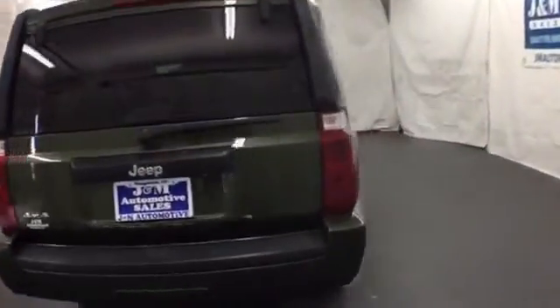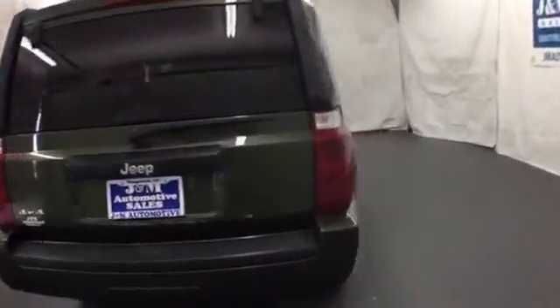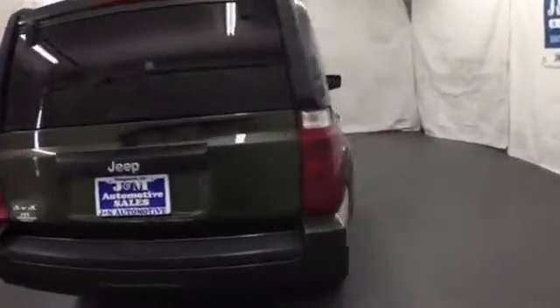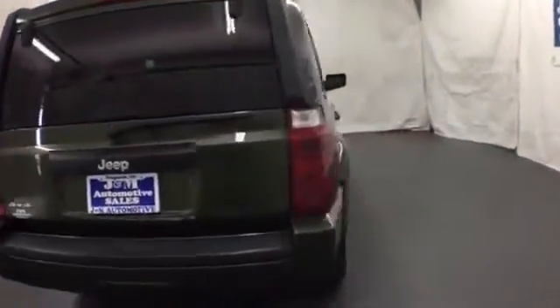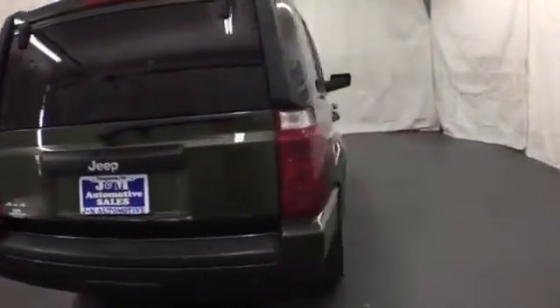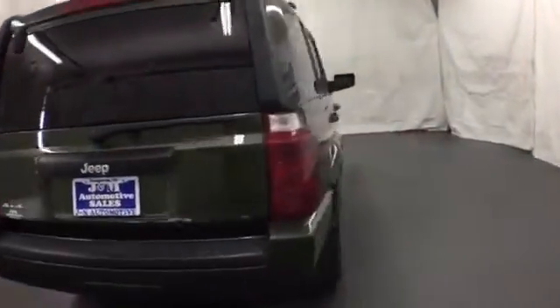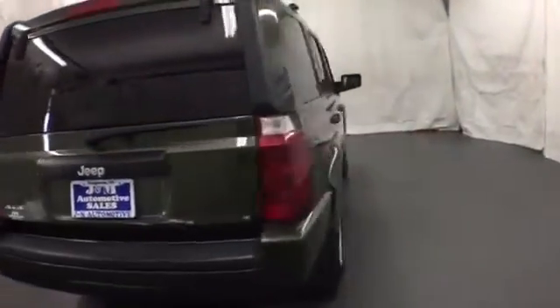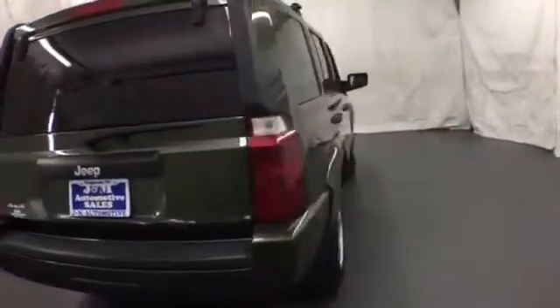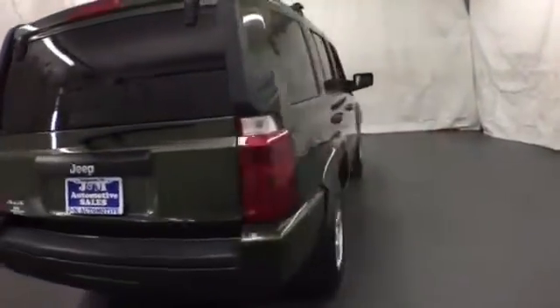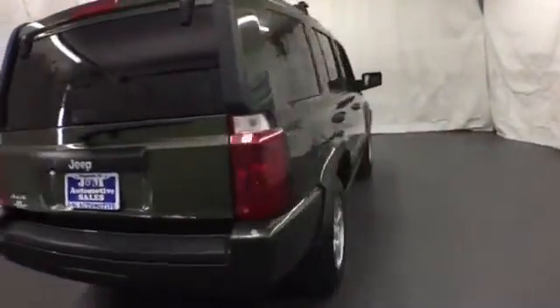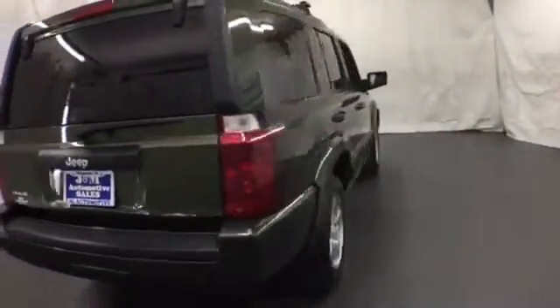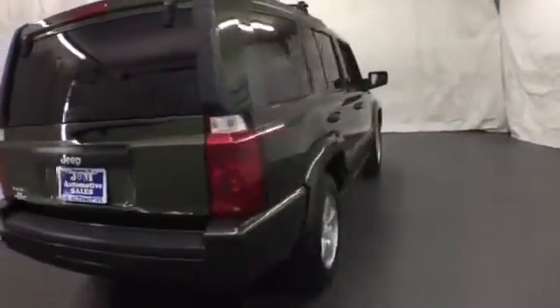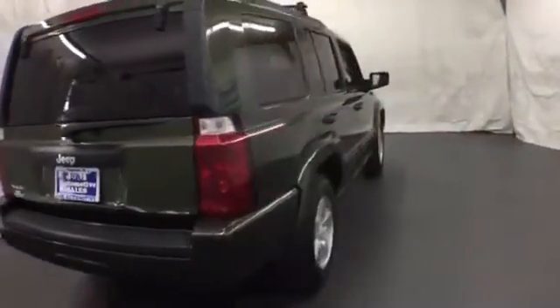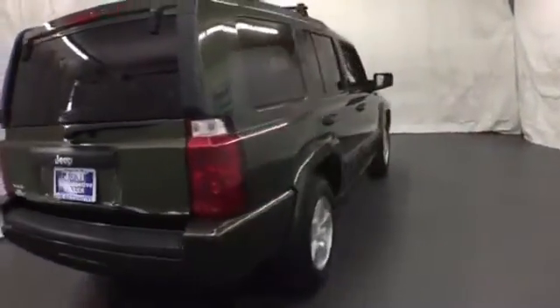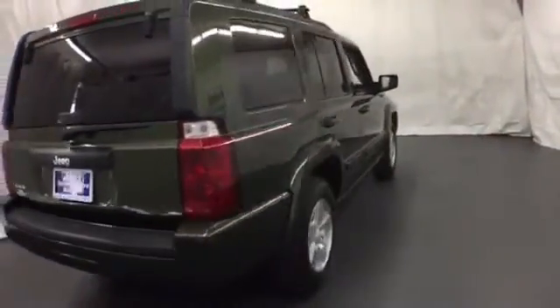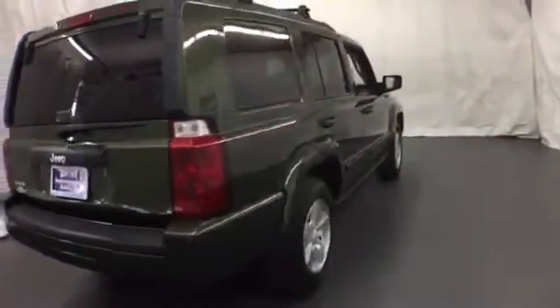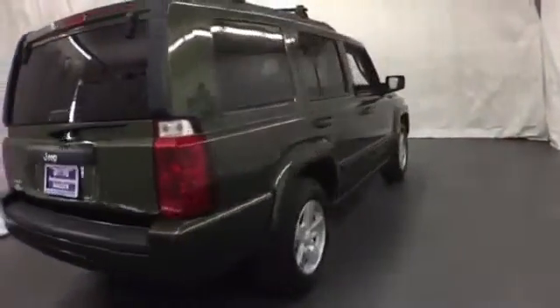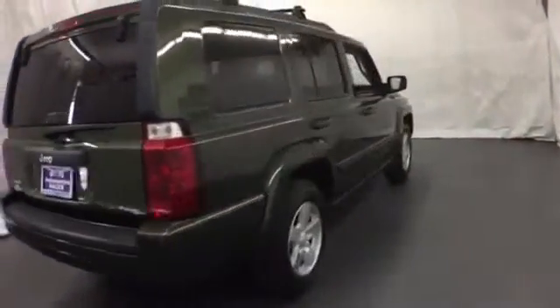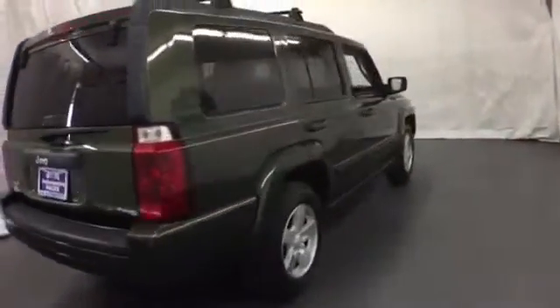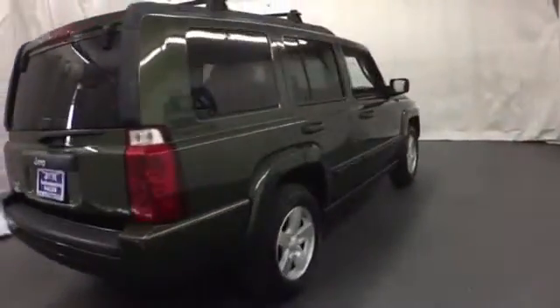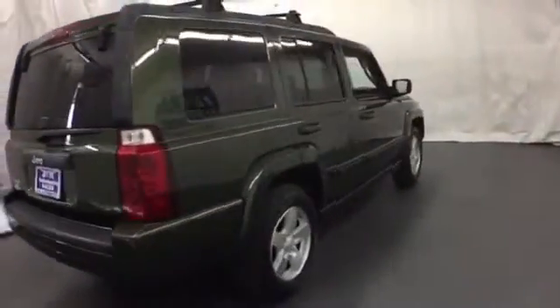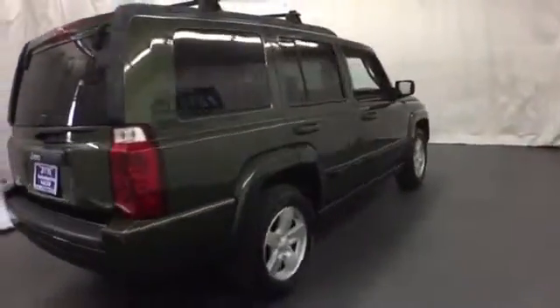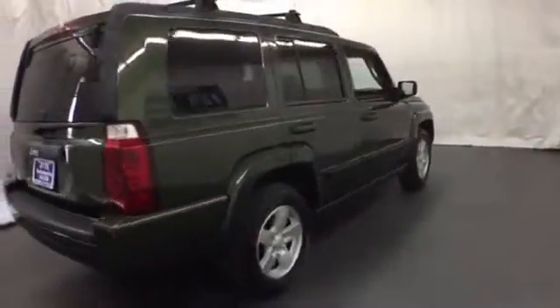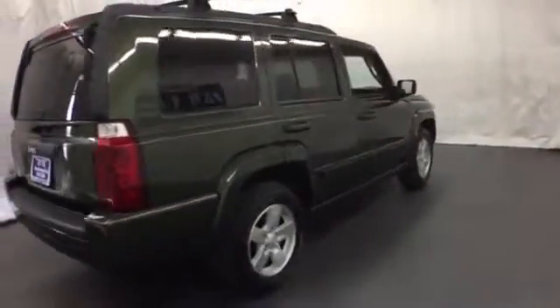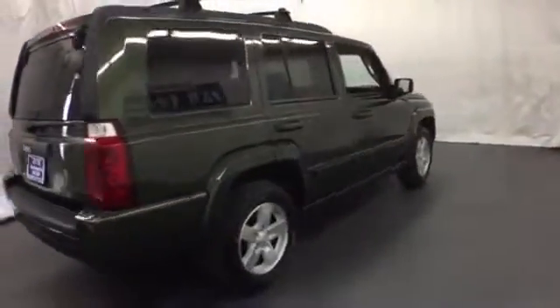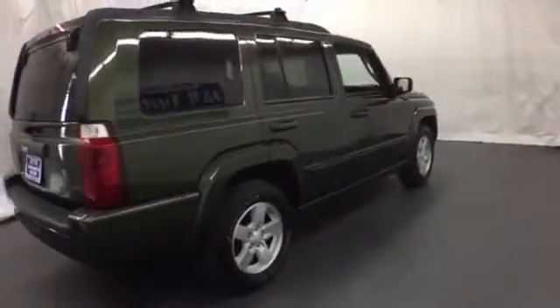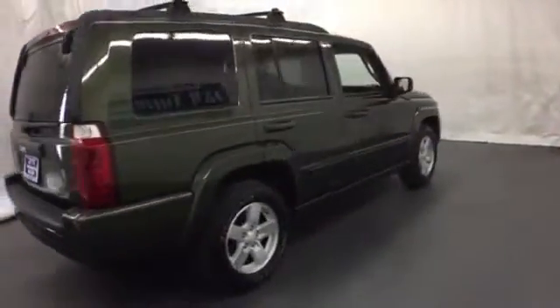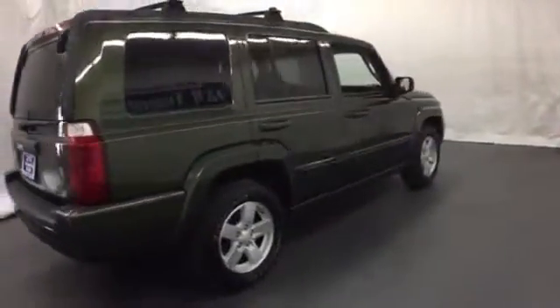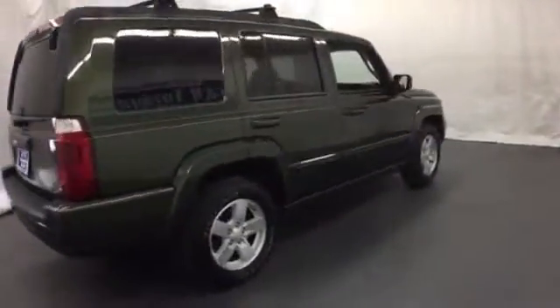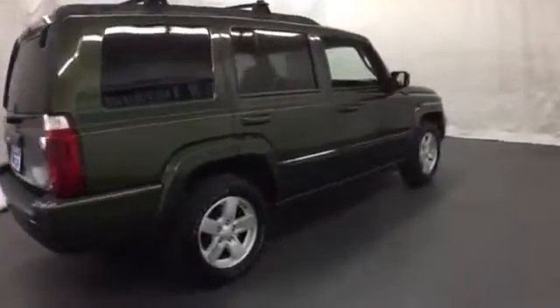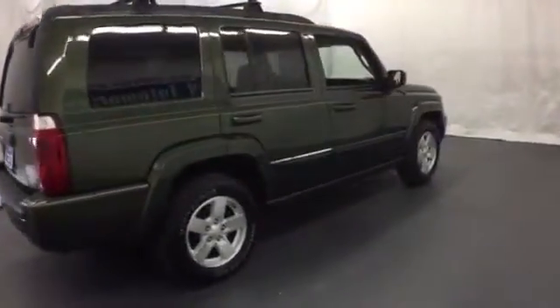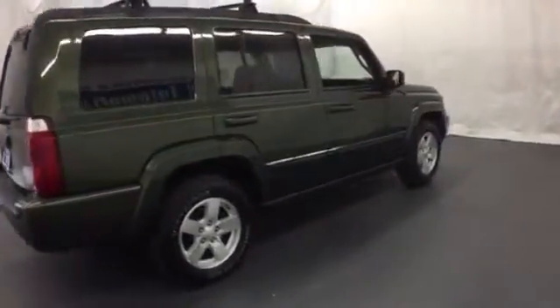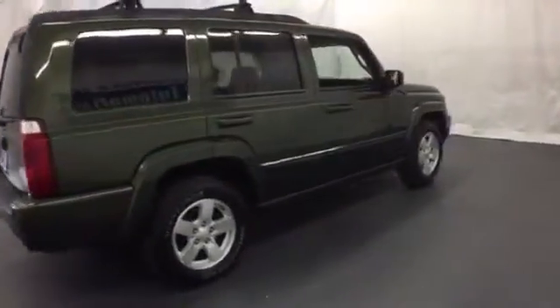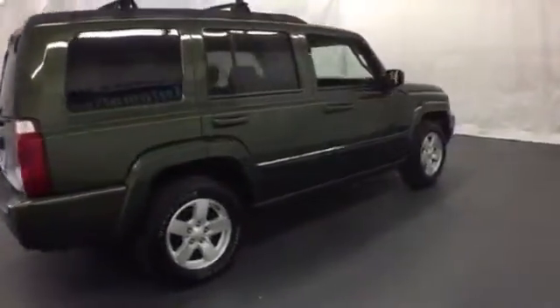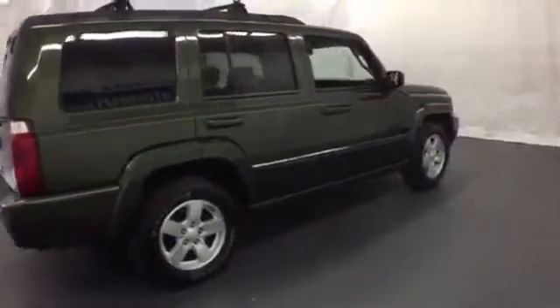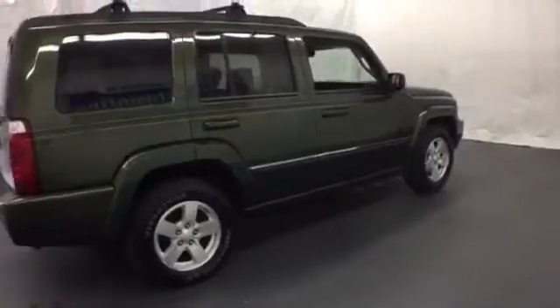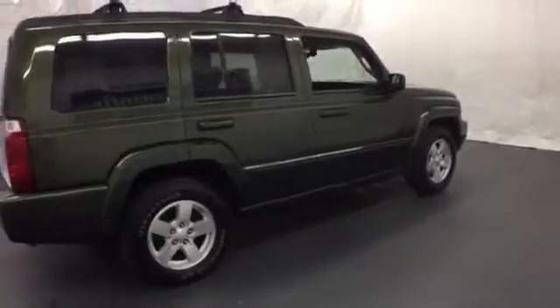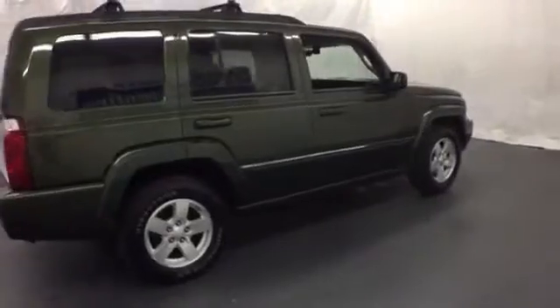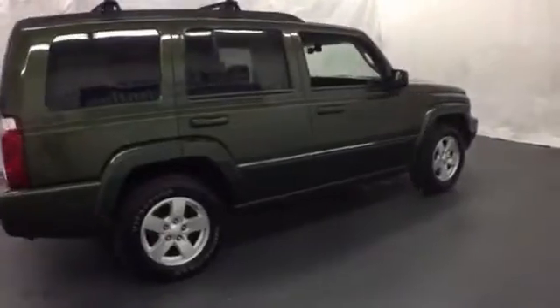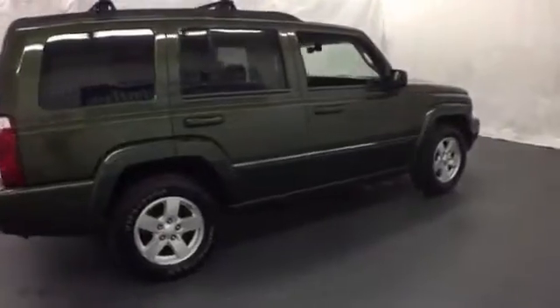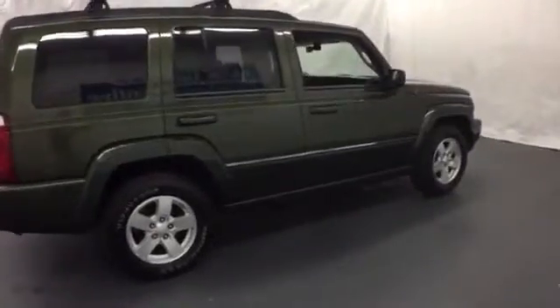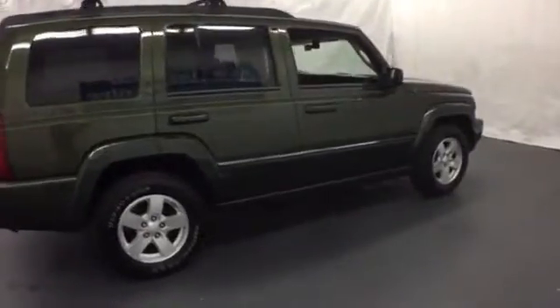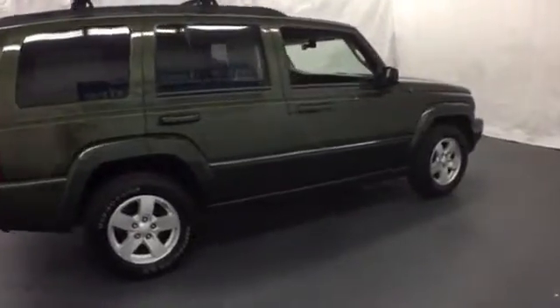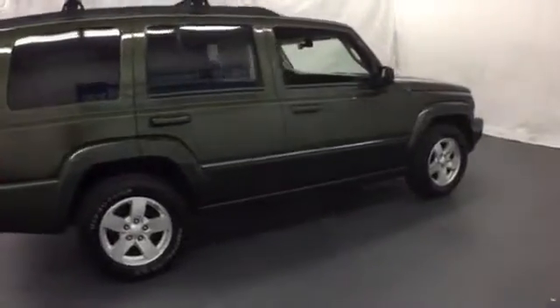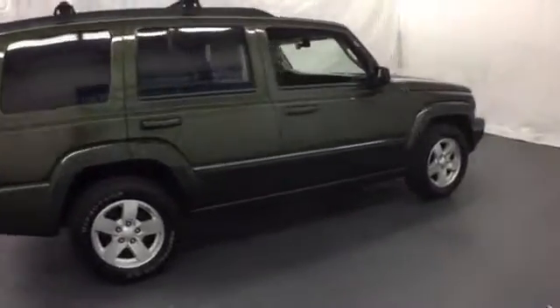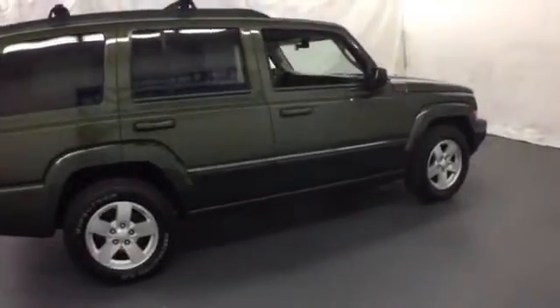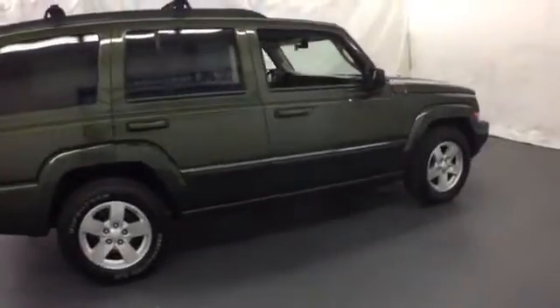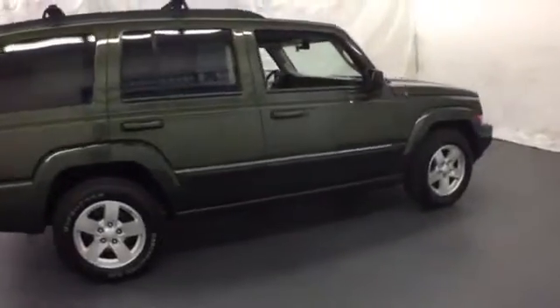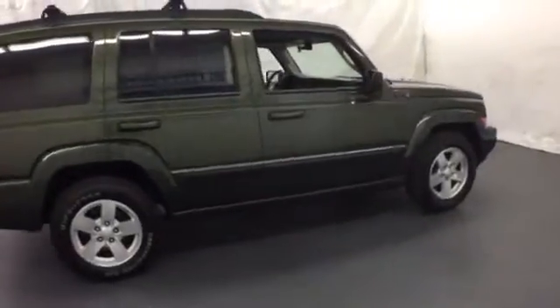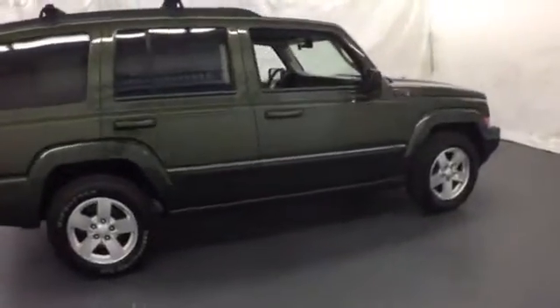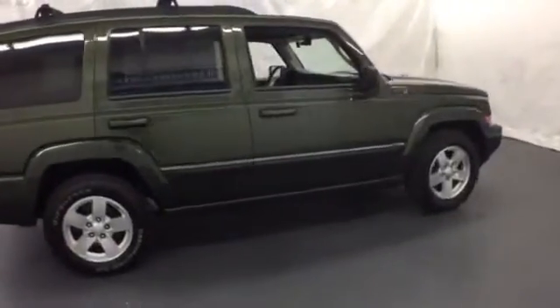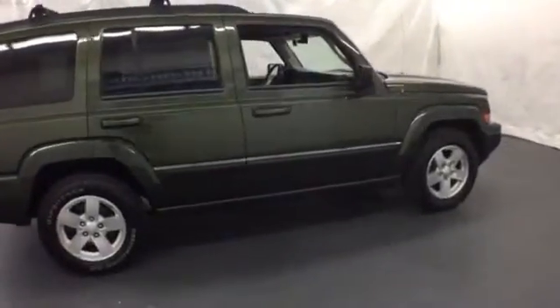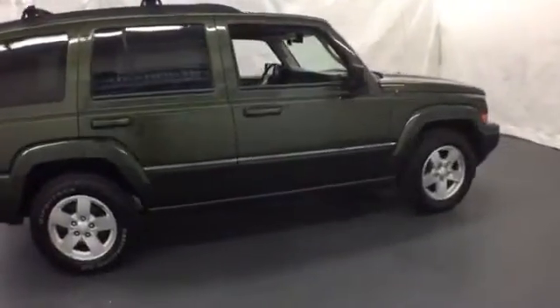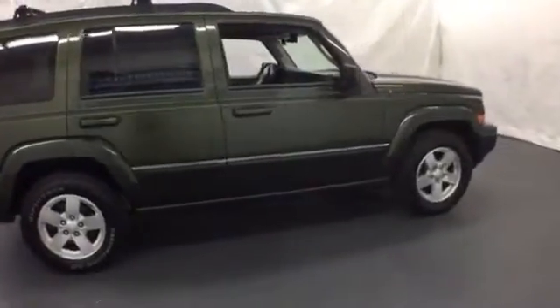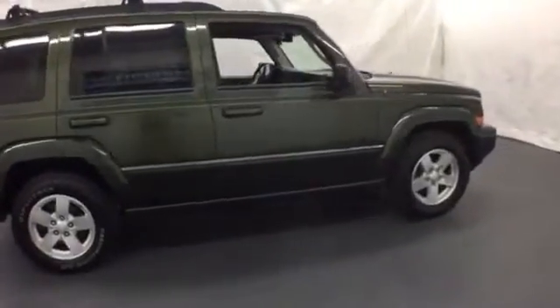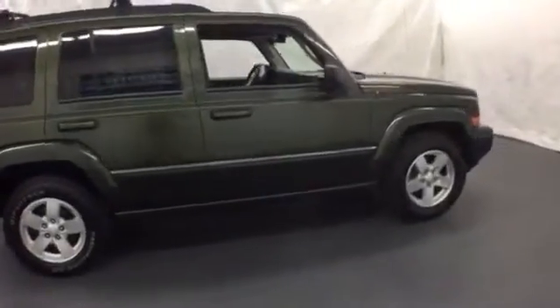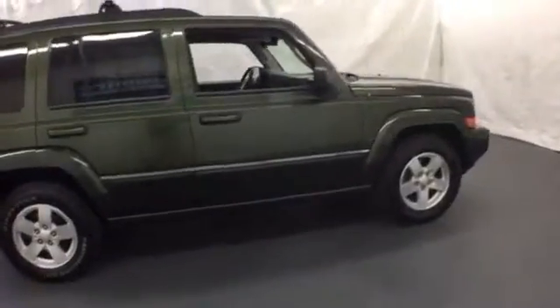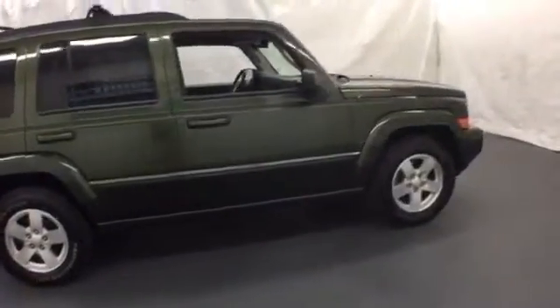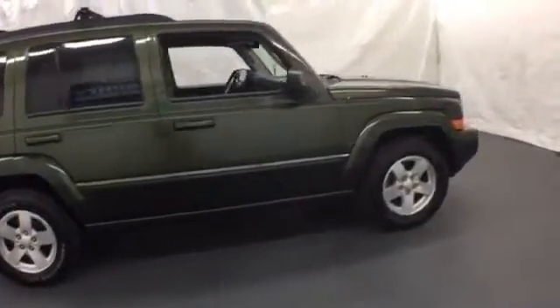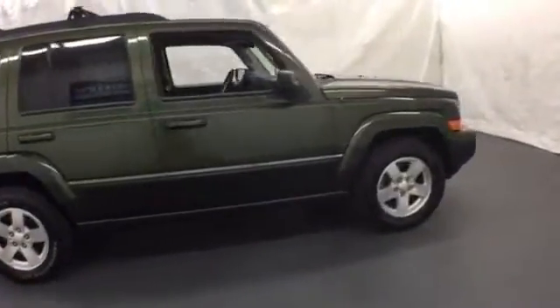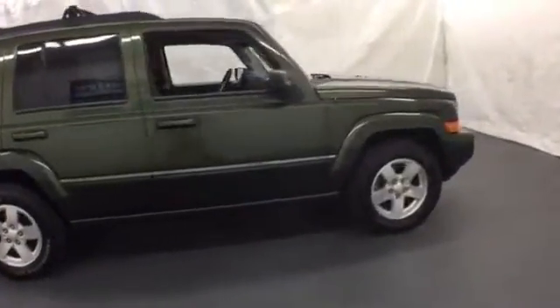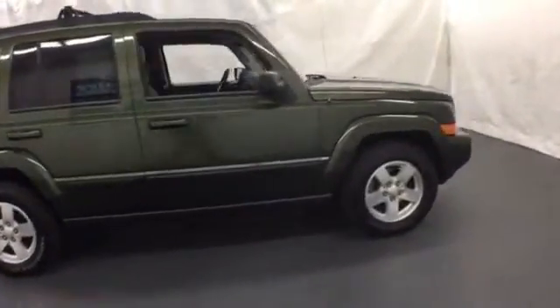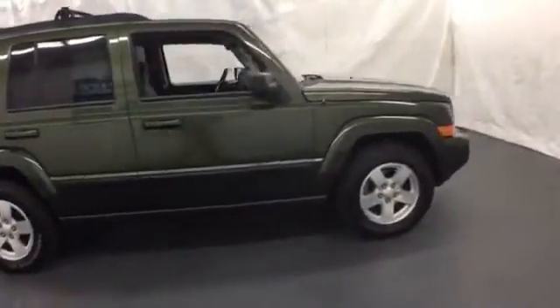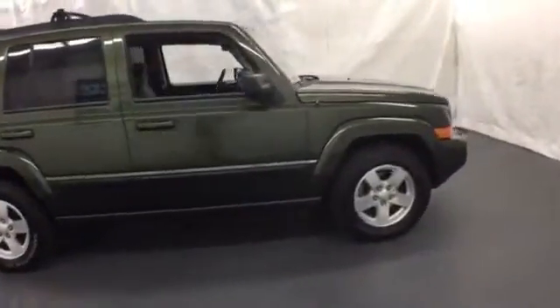This Commander is the definitive vehicle for your family's comfort and your peace of mind. Take it for a test drive today.